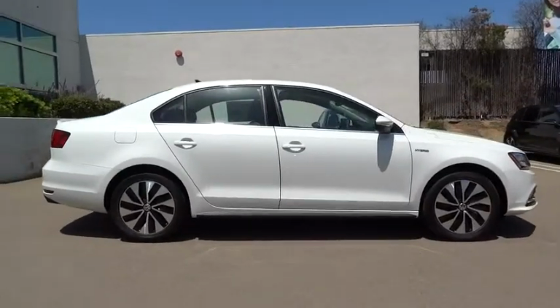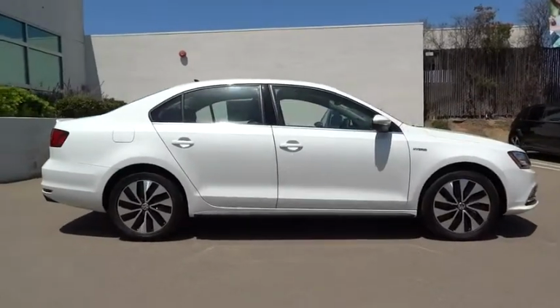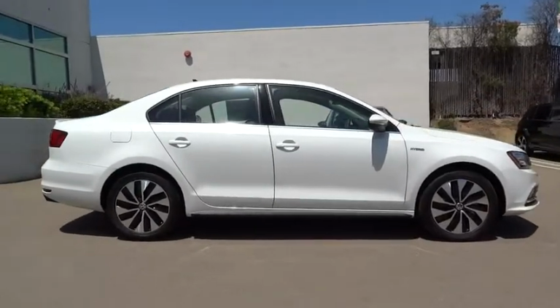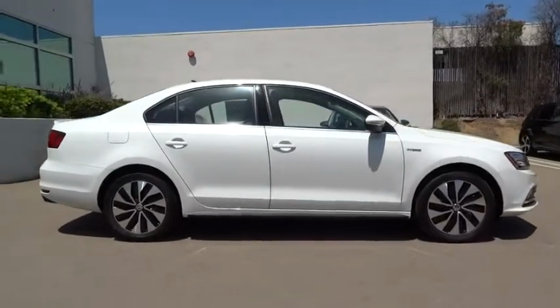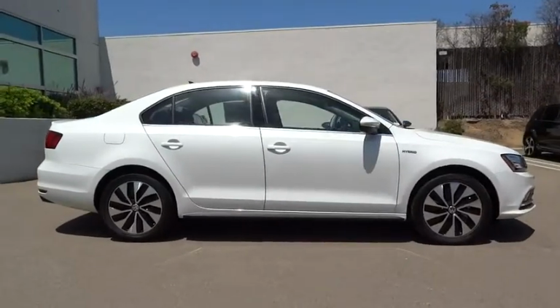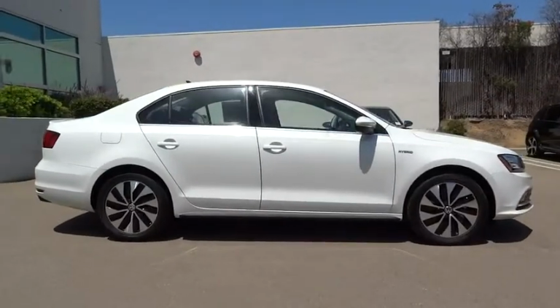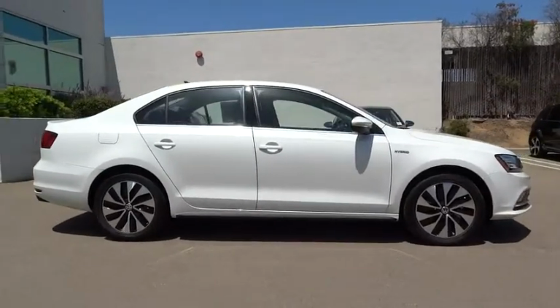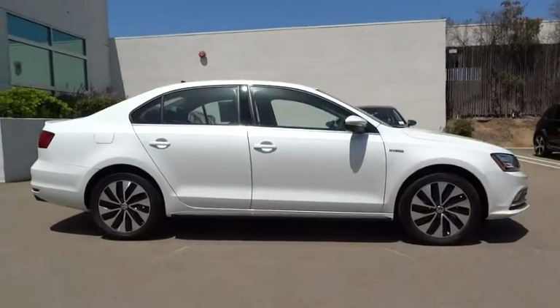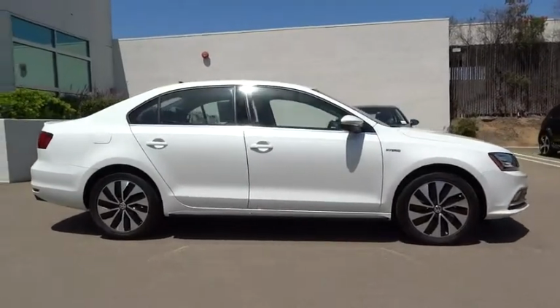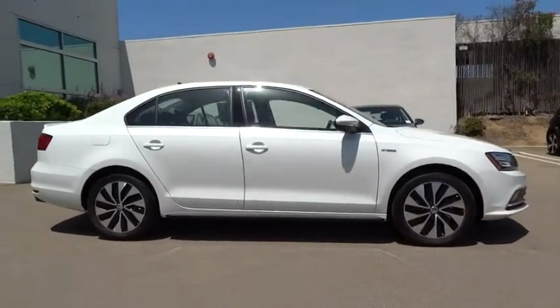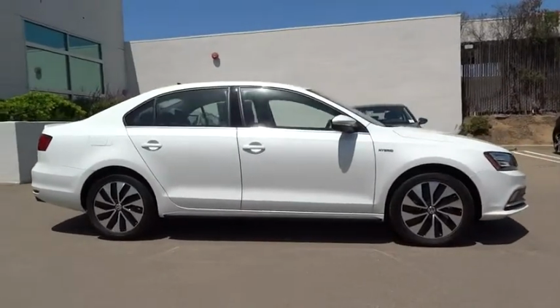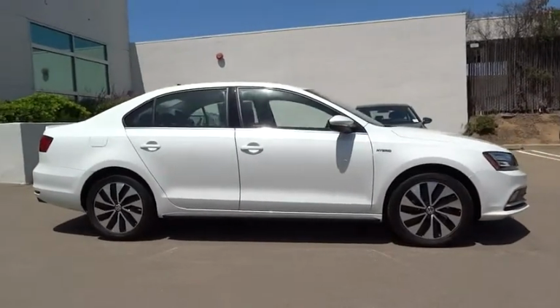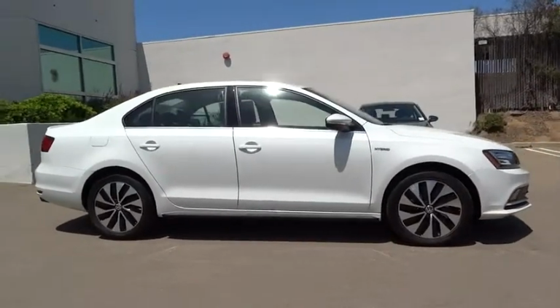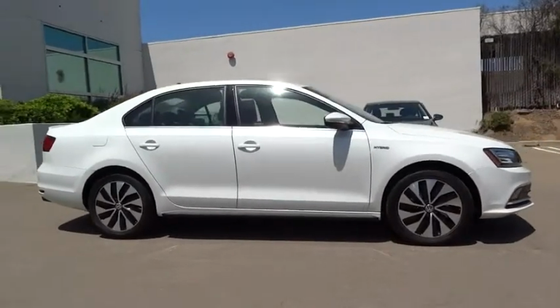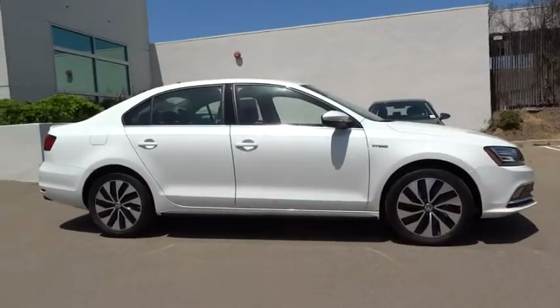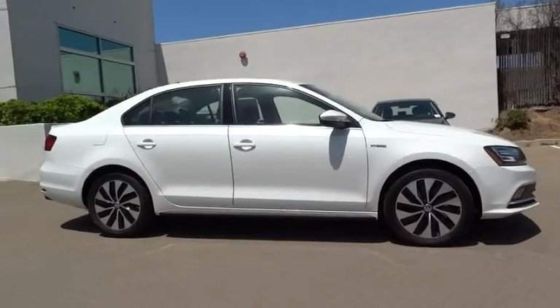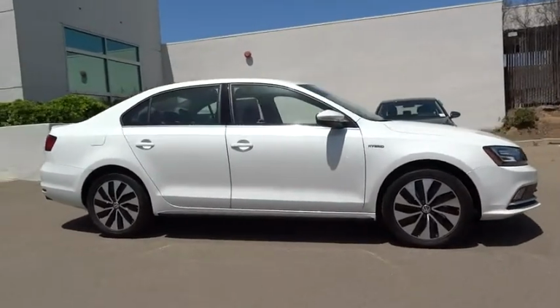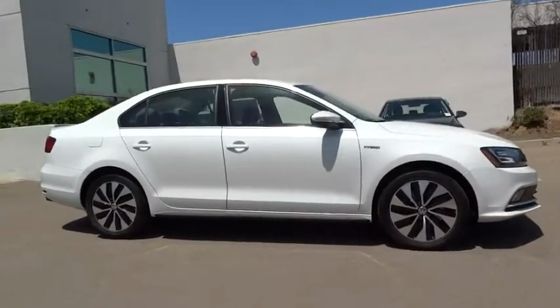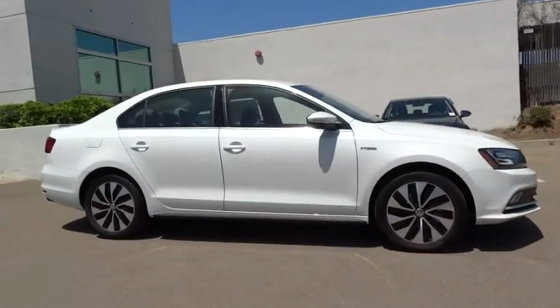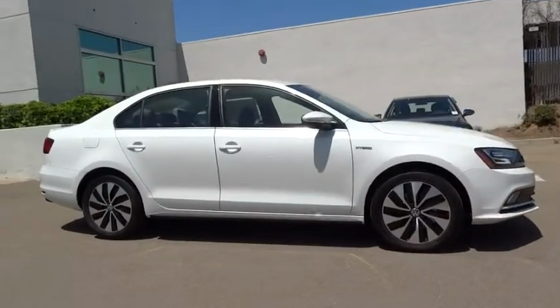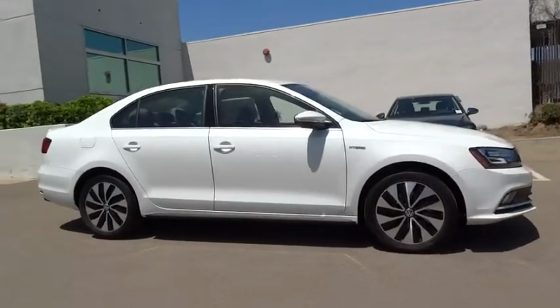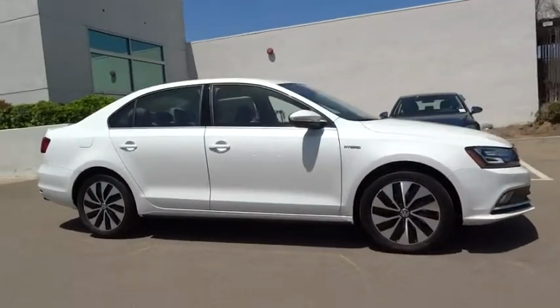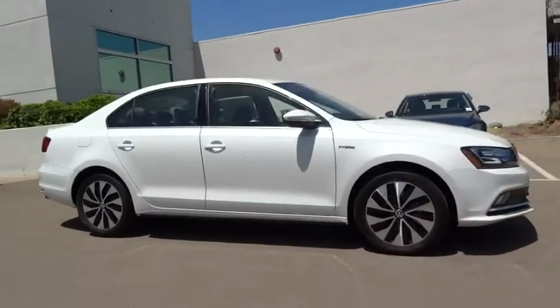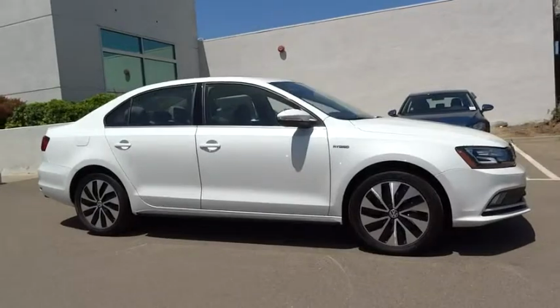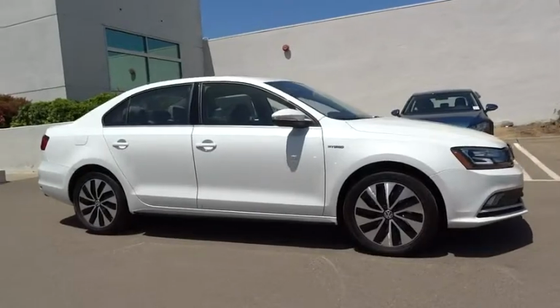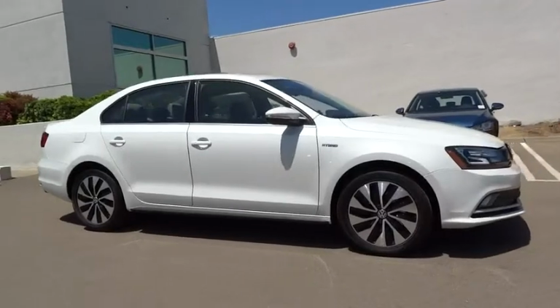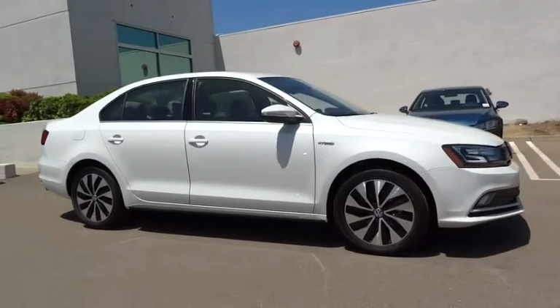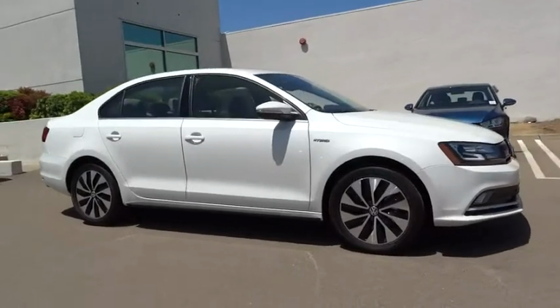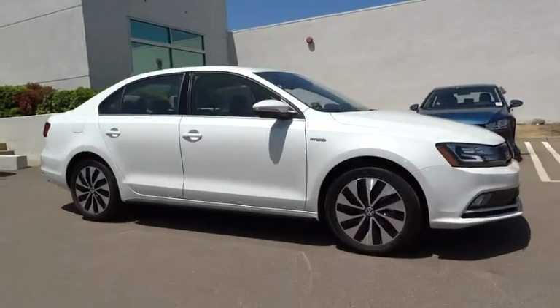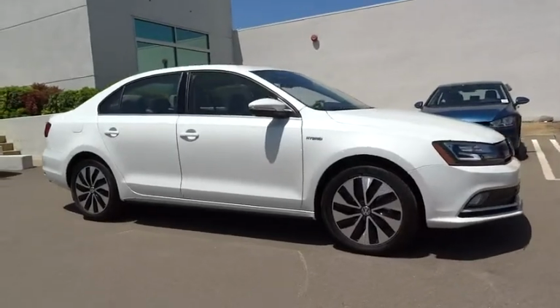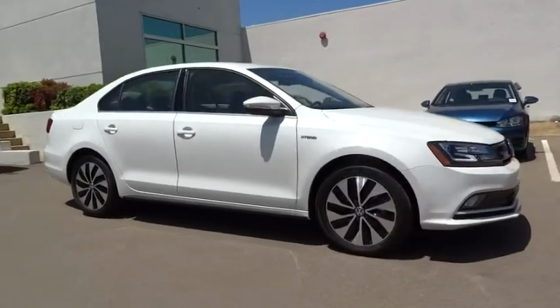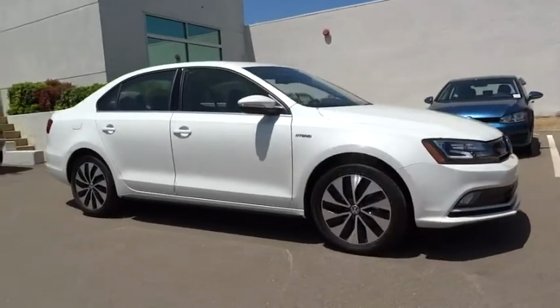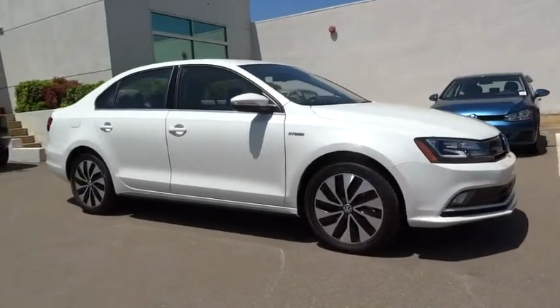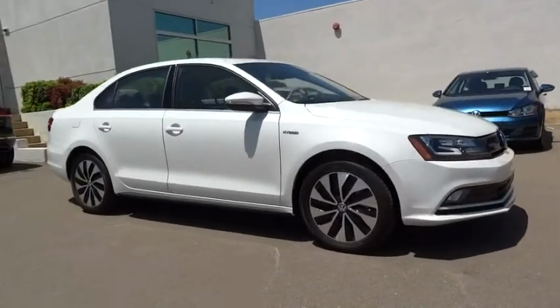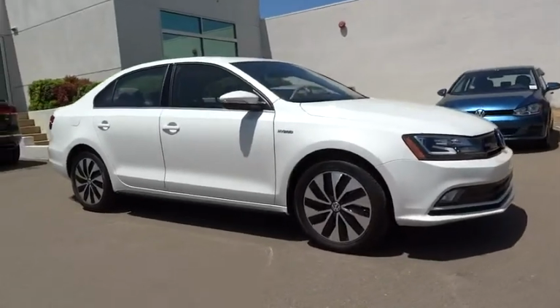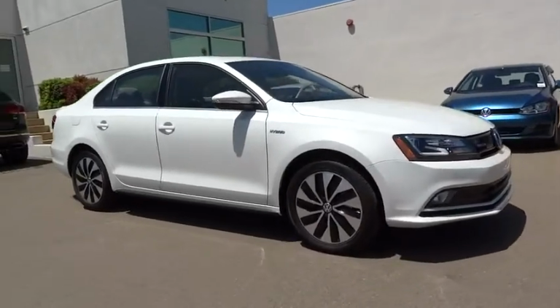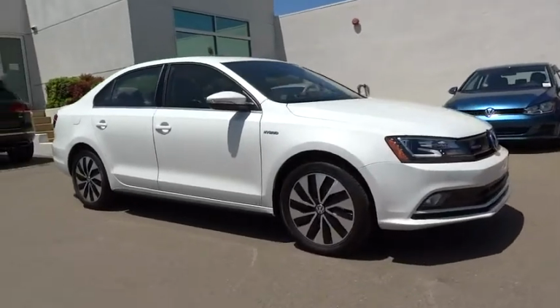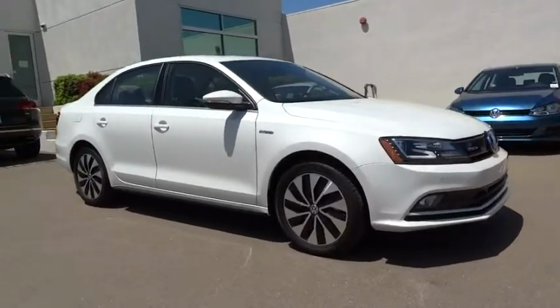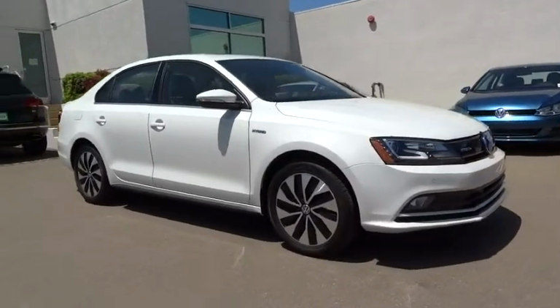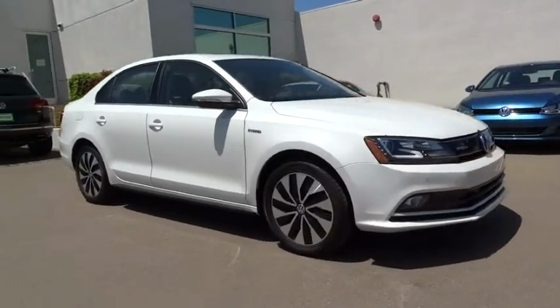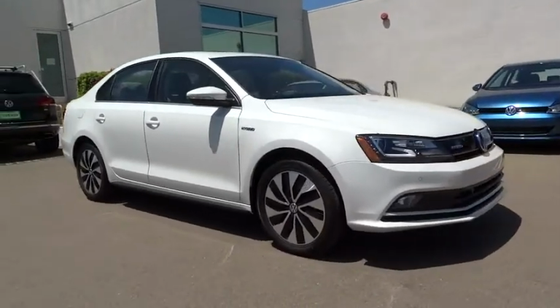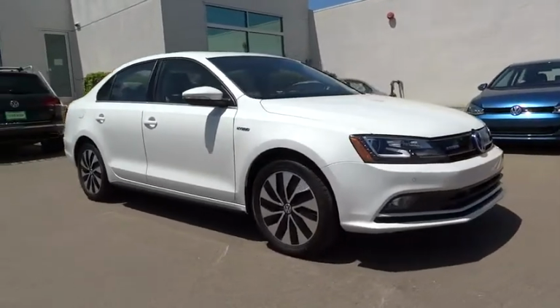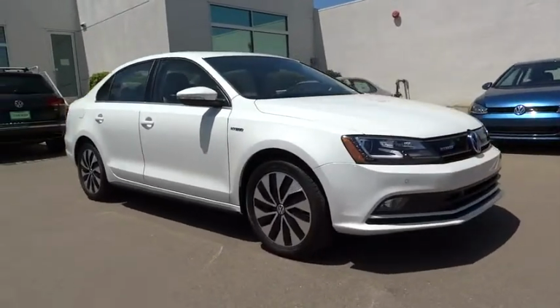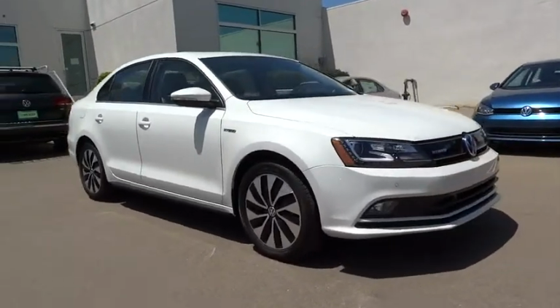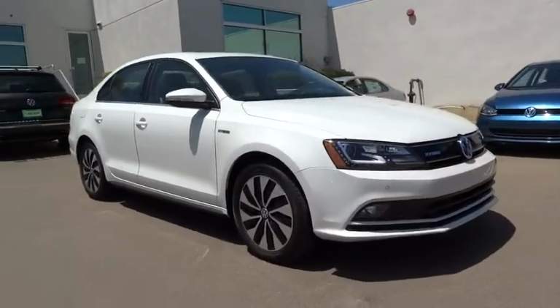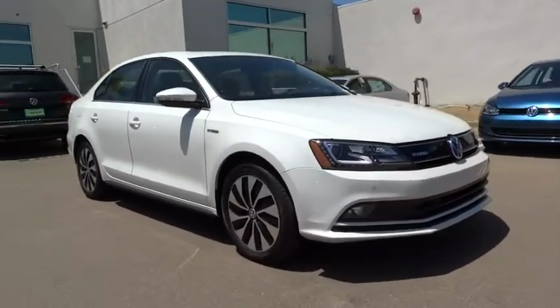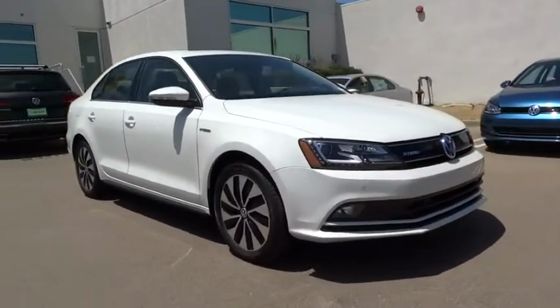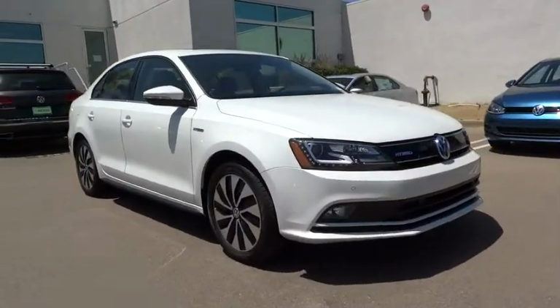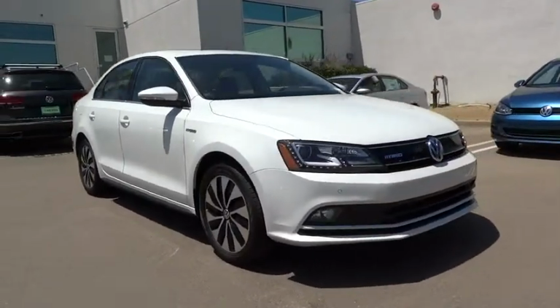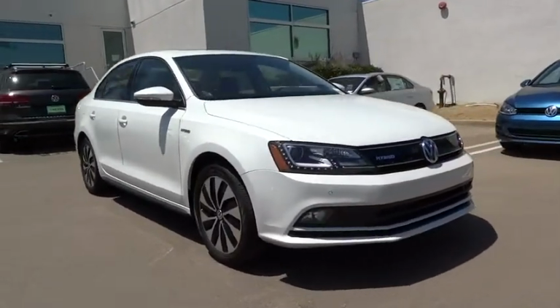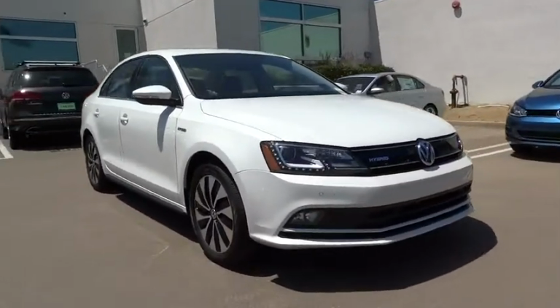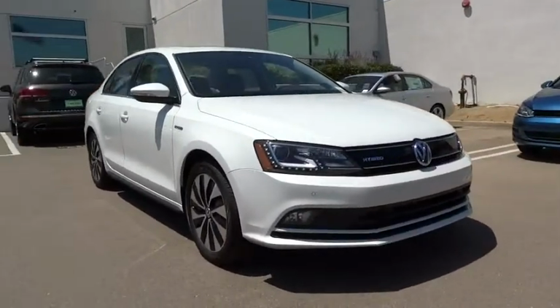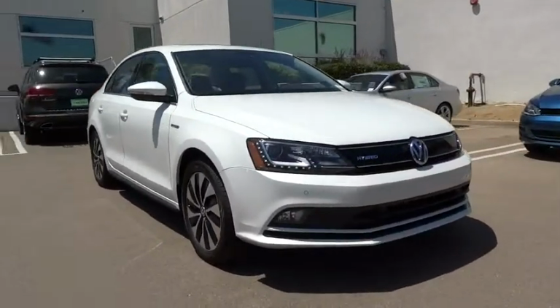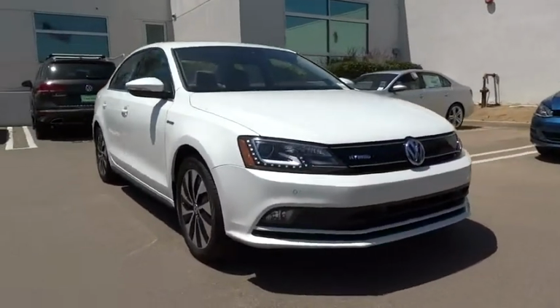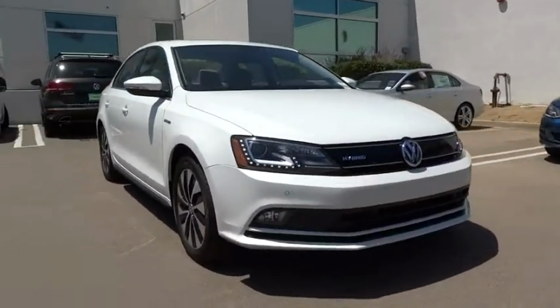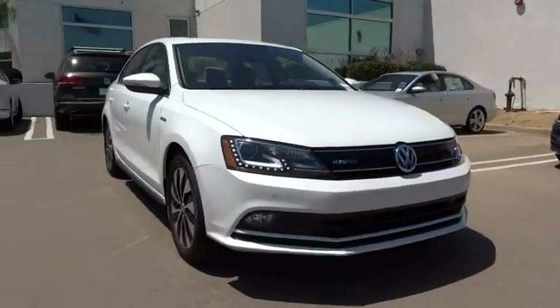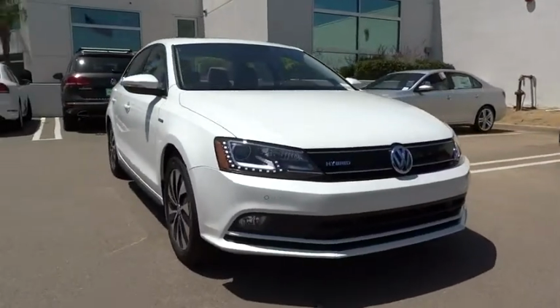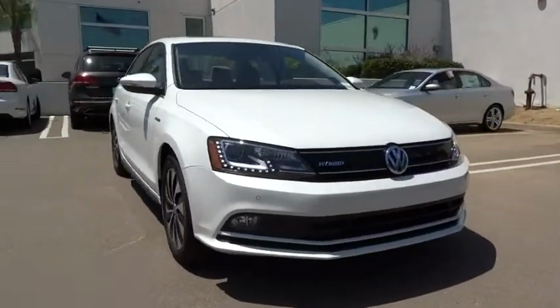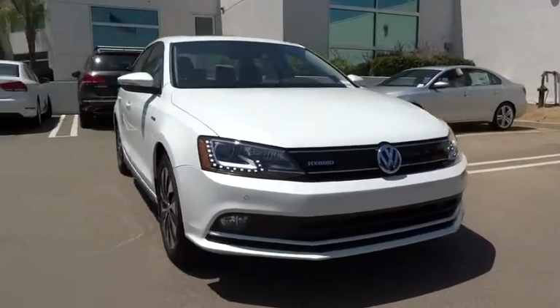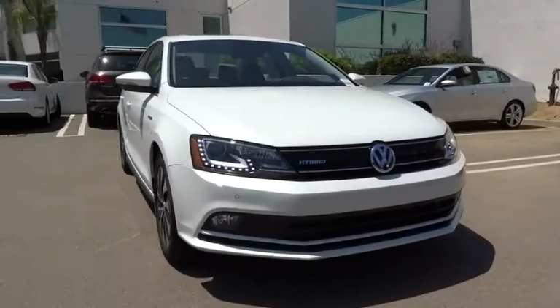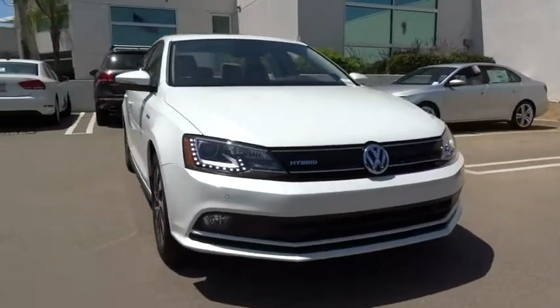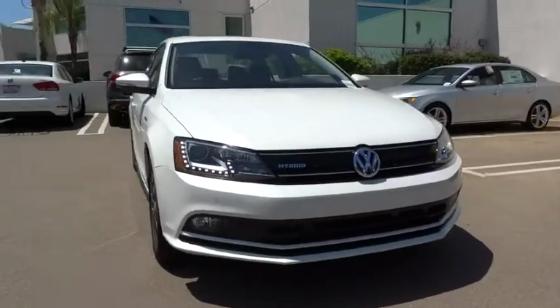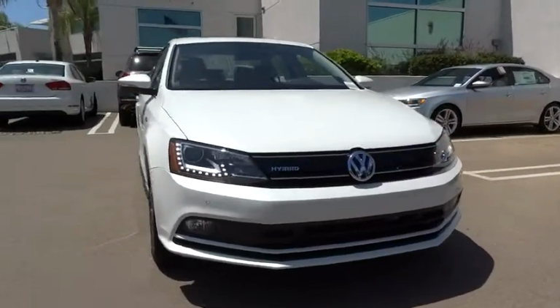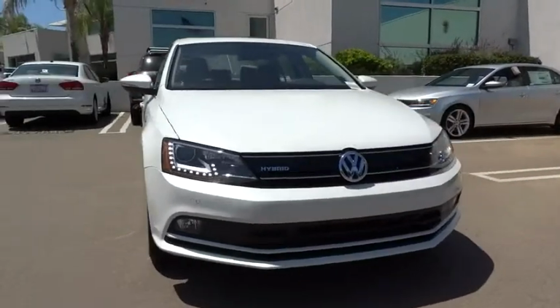MP3 player. Fog lamps. Bucket seats. This beauty will make even your house keys jealous. Drive it today.